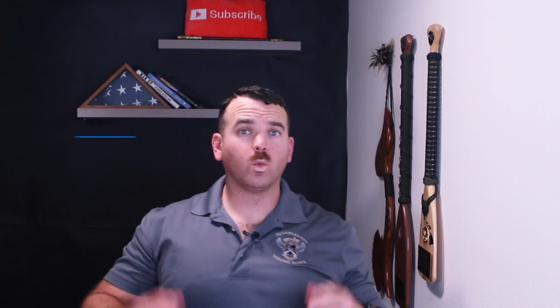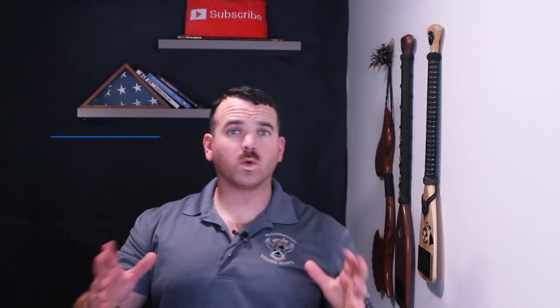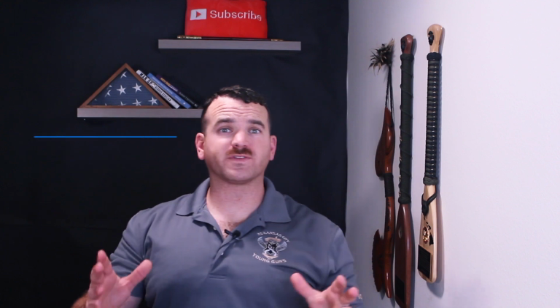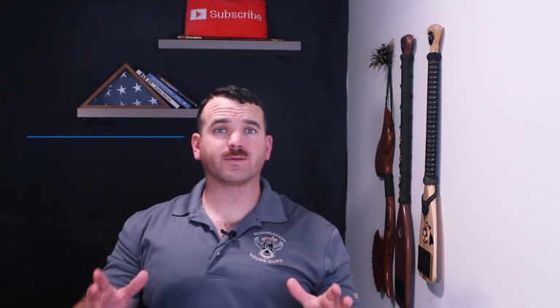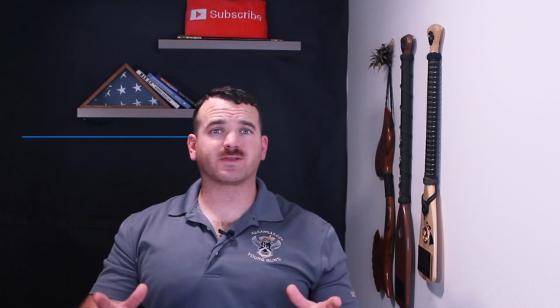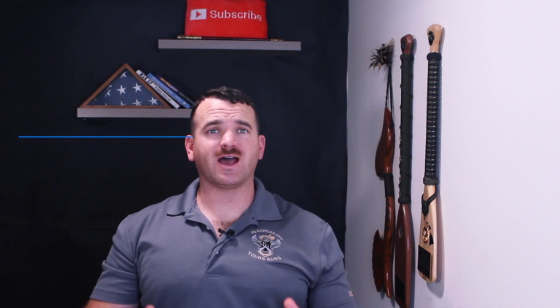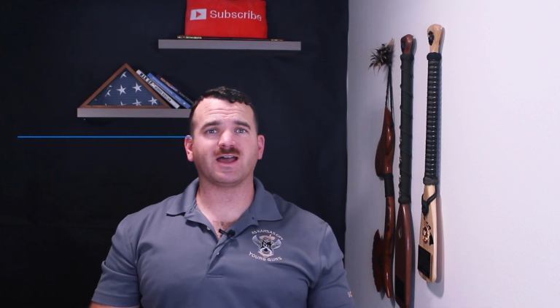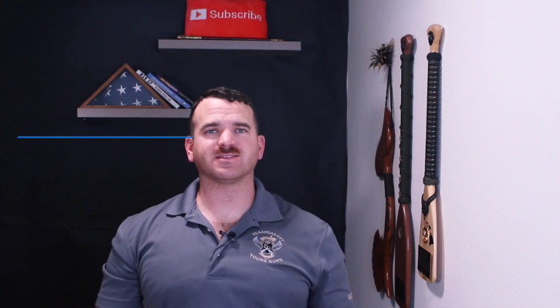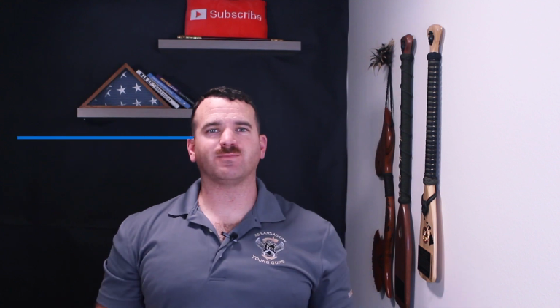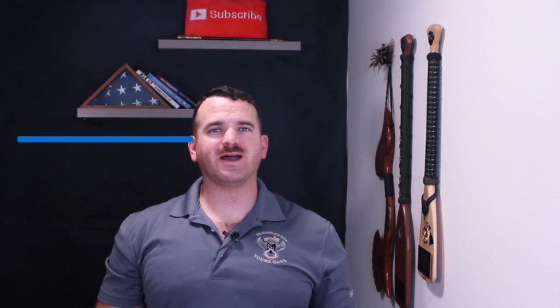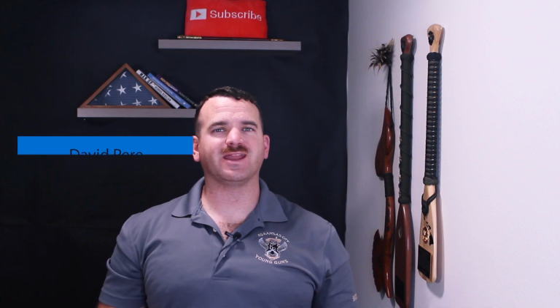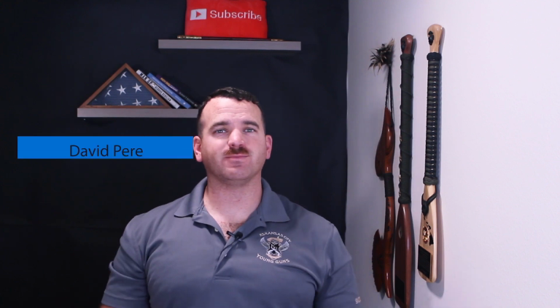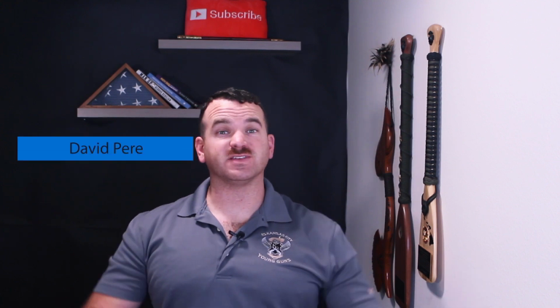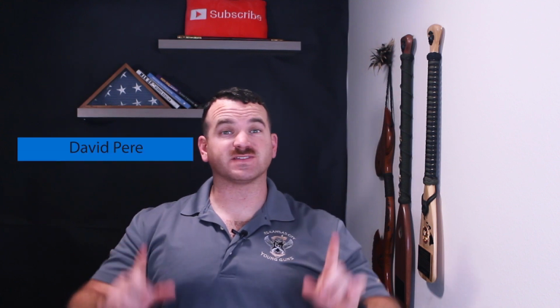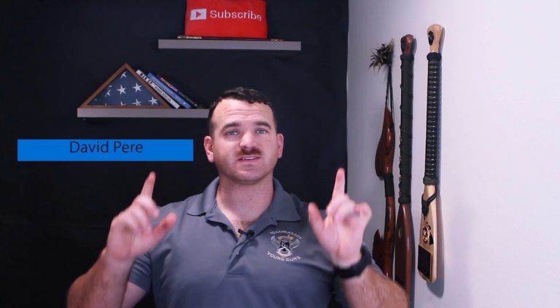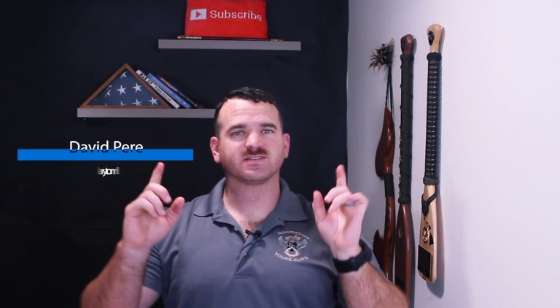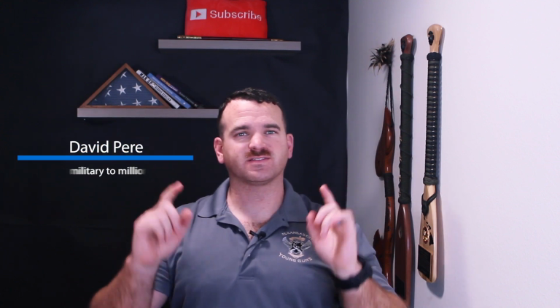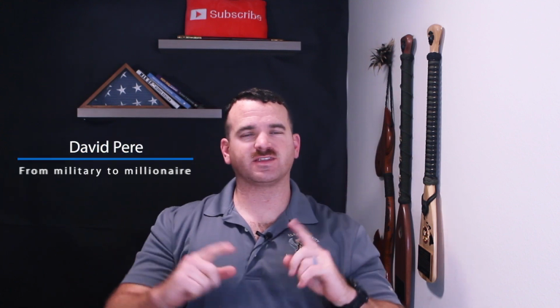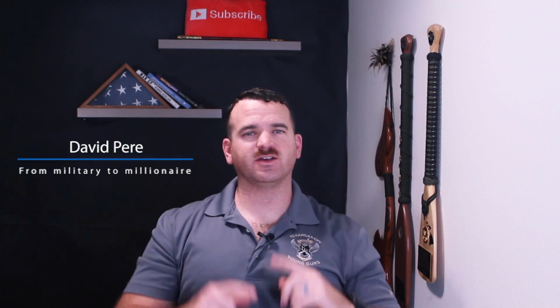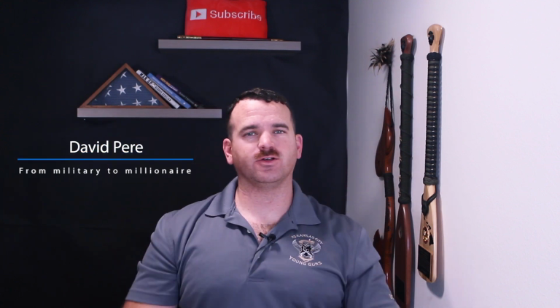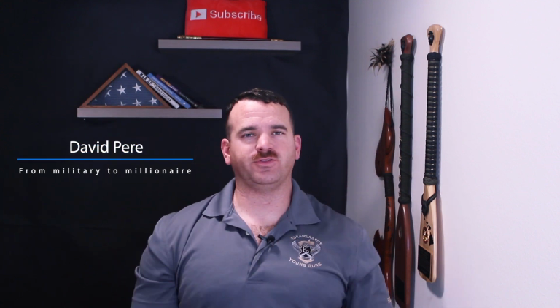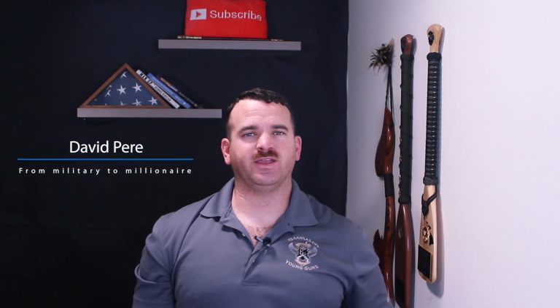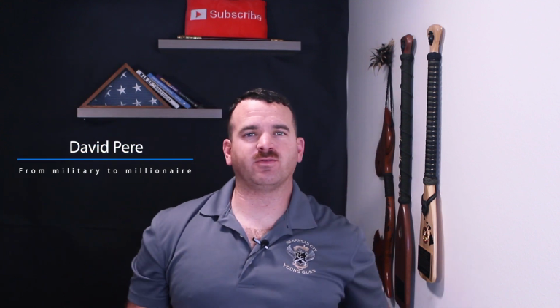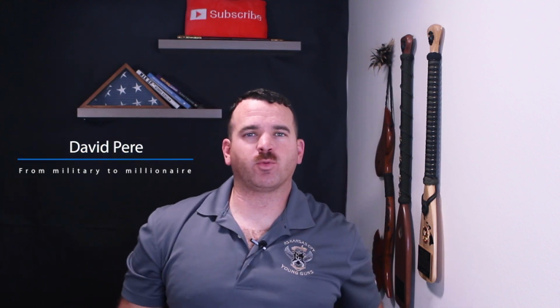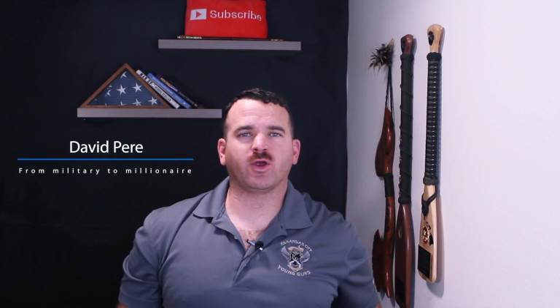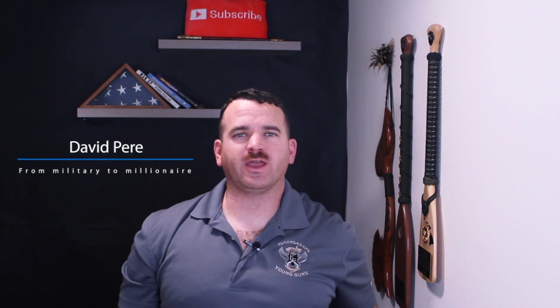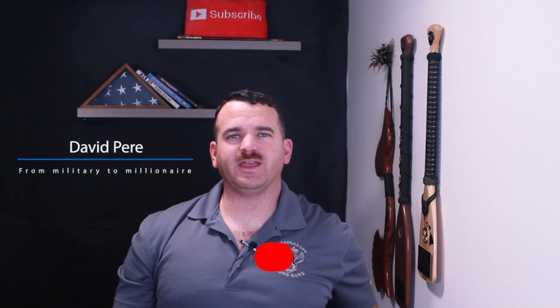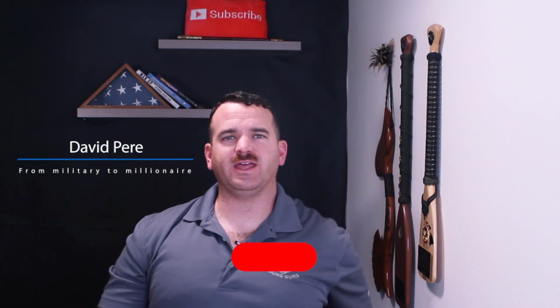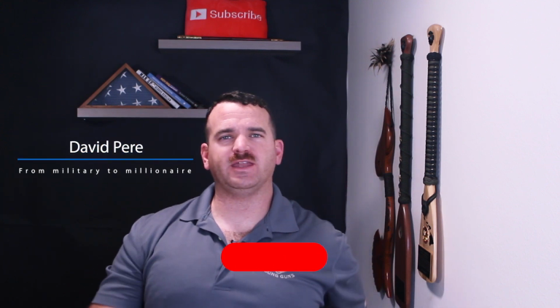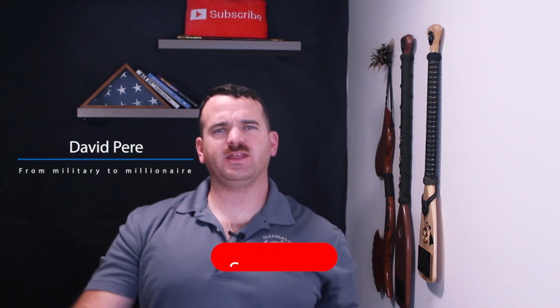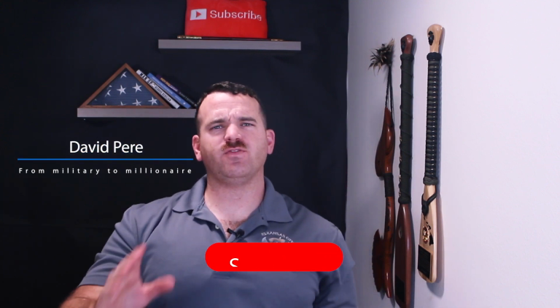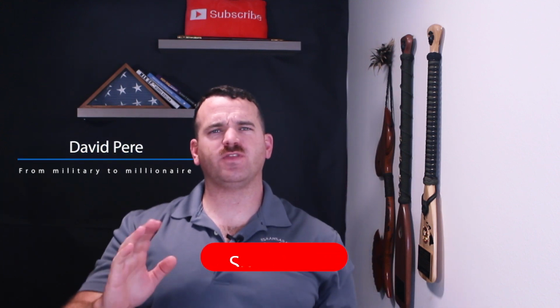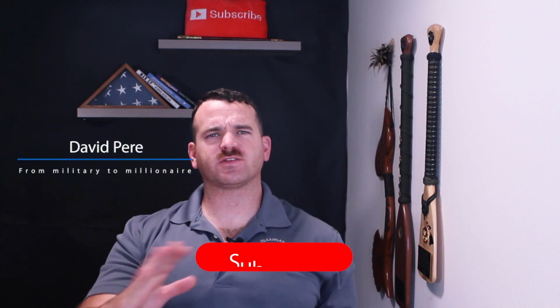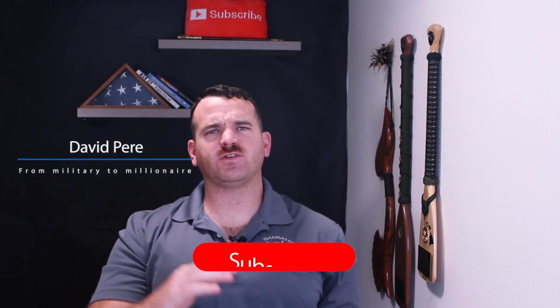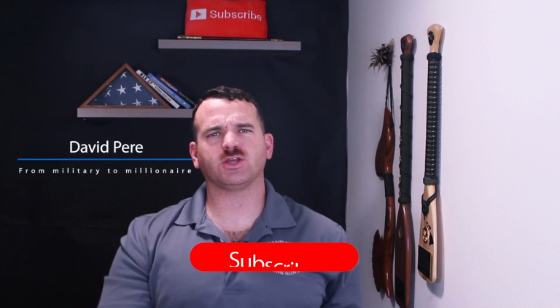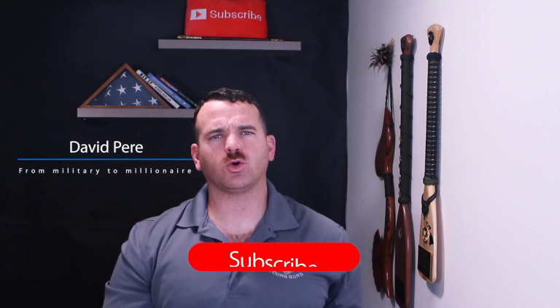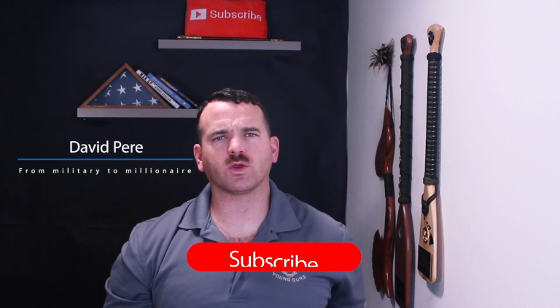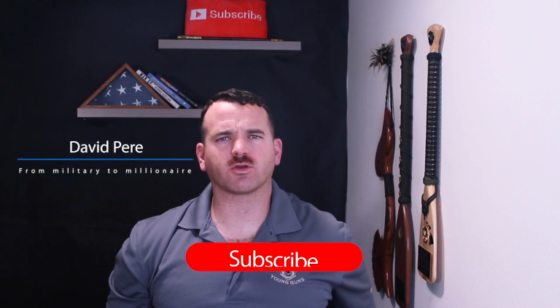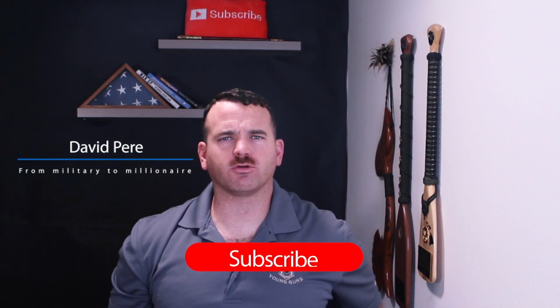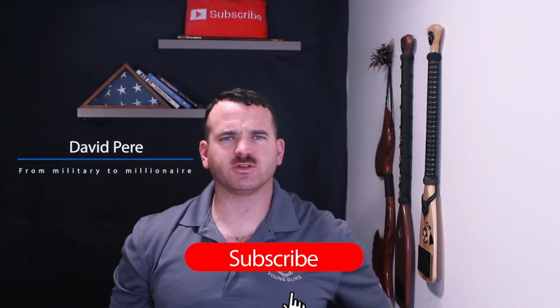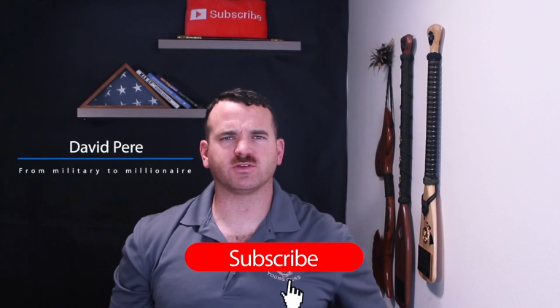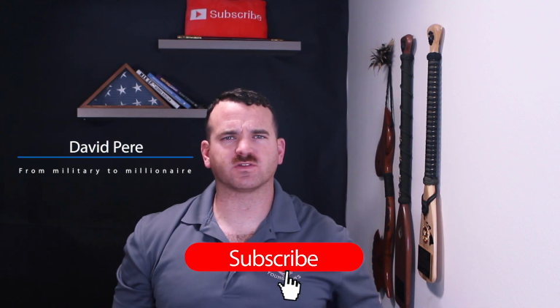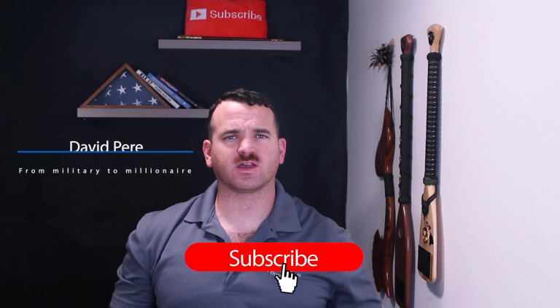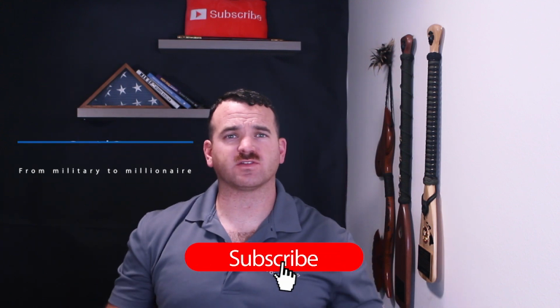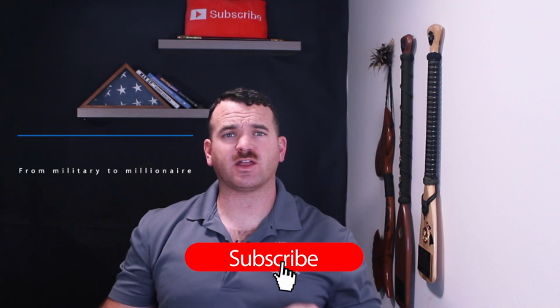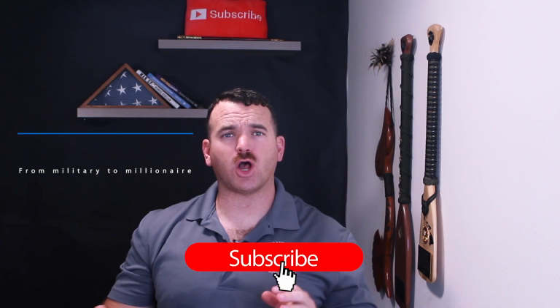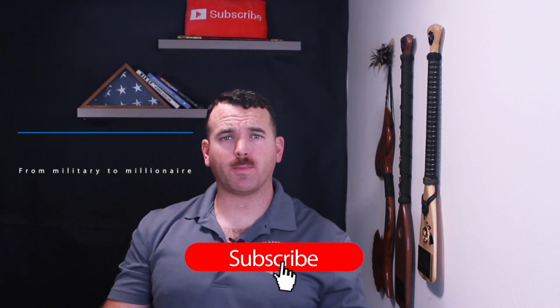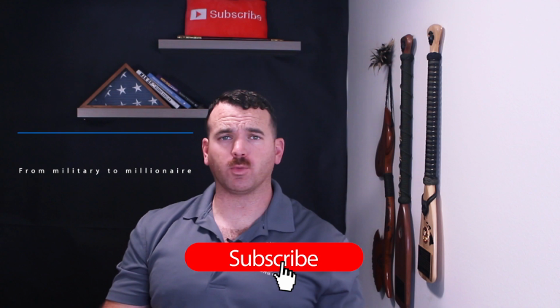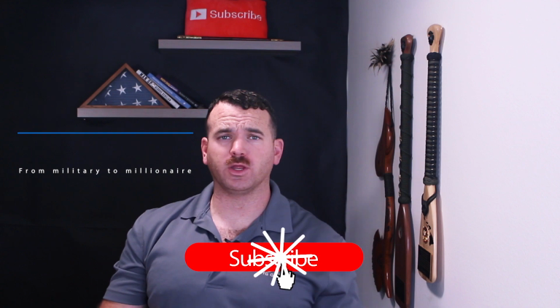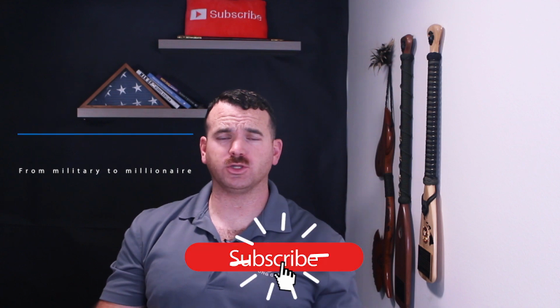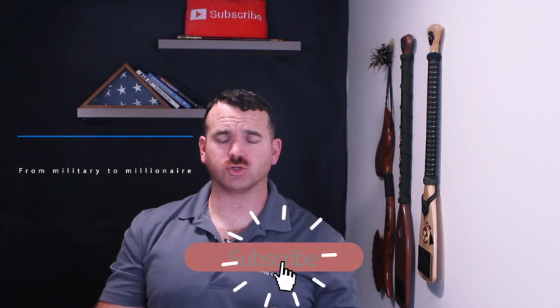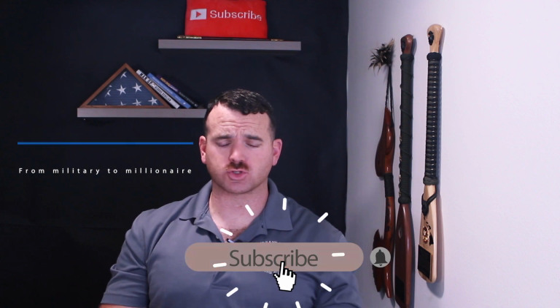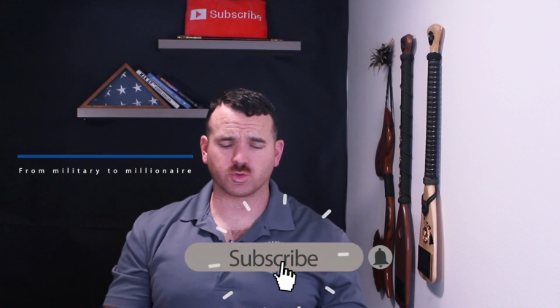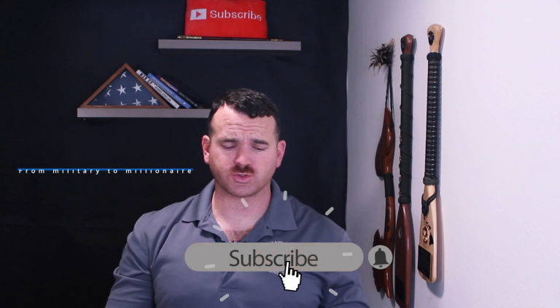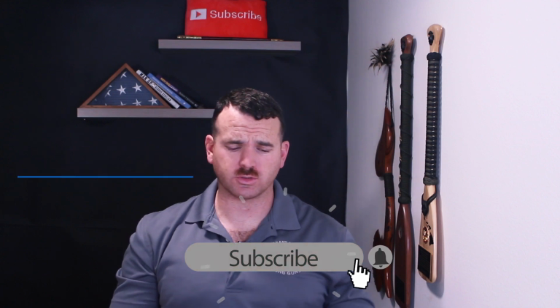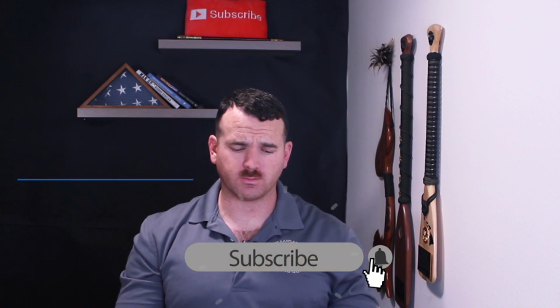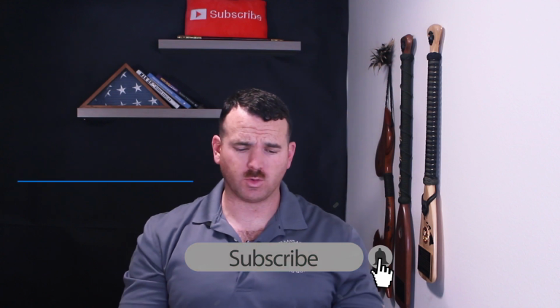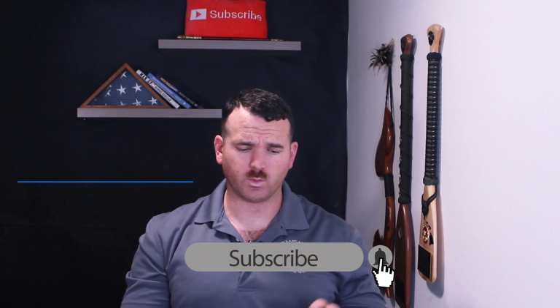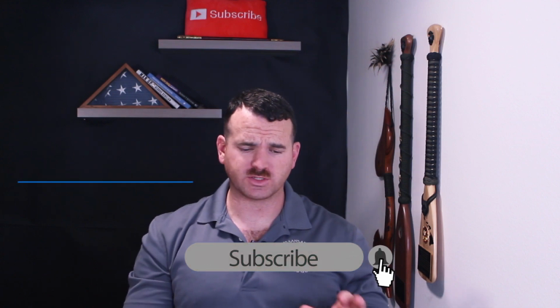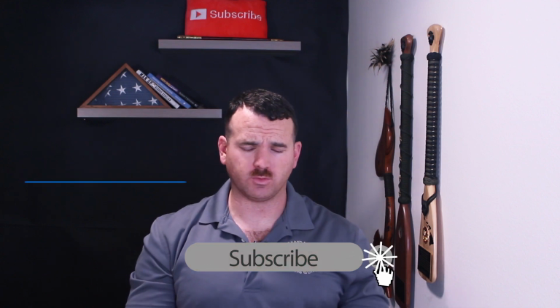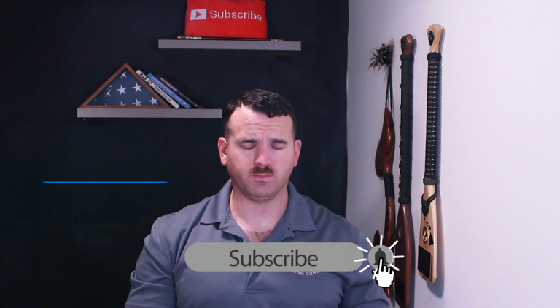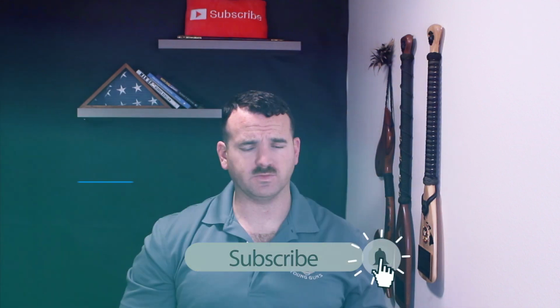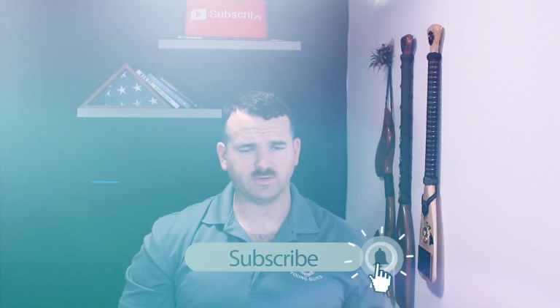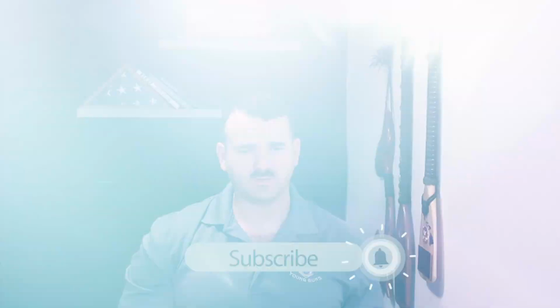What's up, guys? My name is still David Paré, and in this video, we are going to discuss how to operate your short-term rental business.